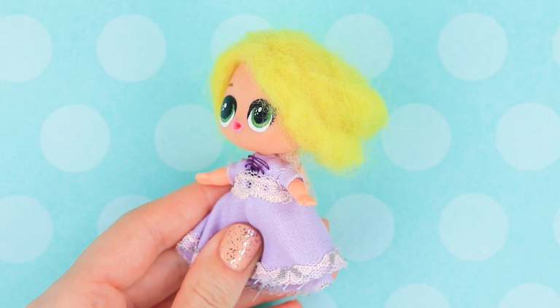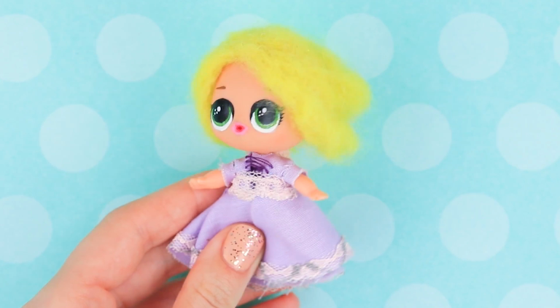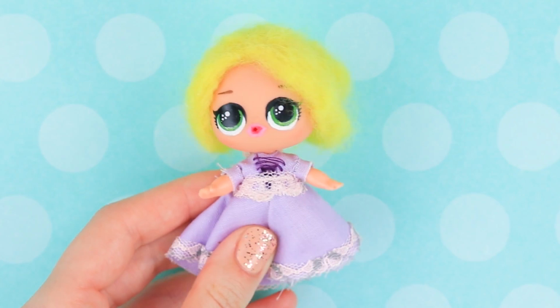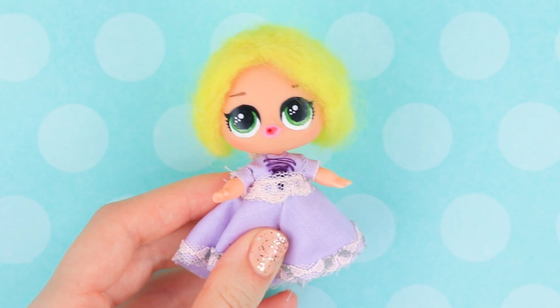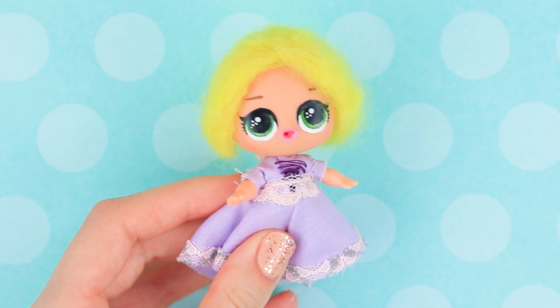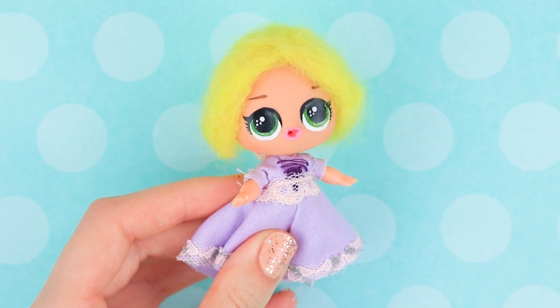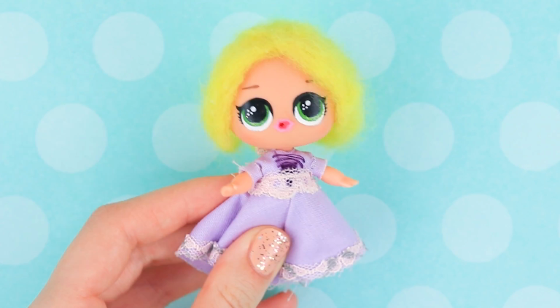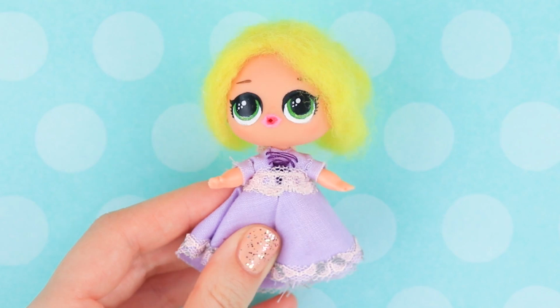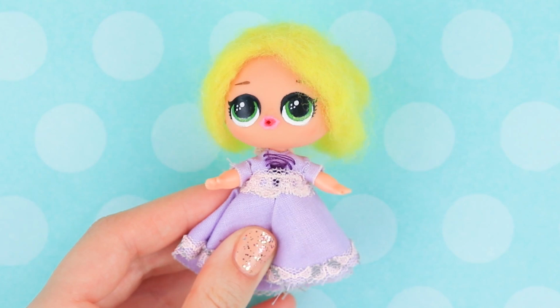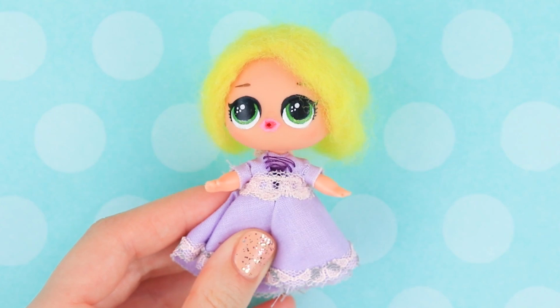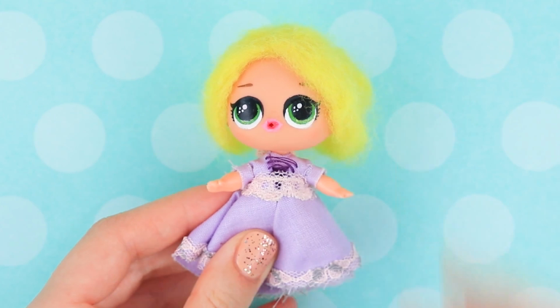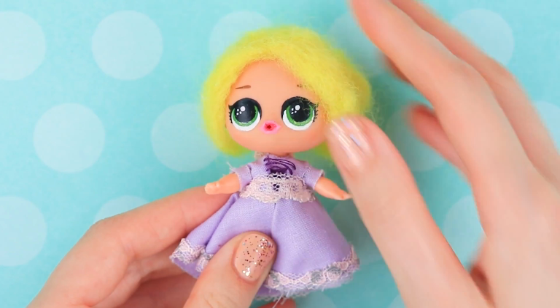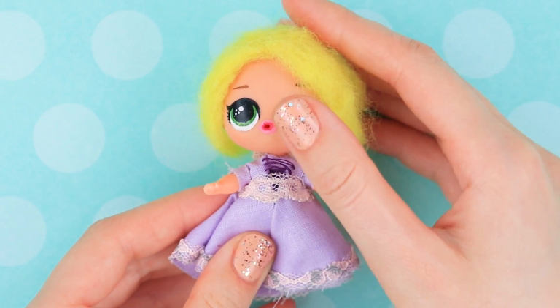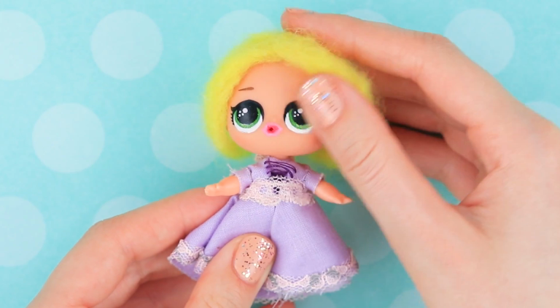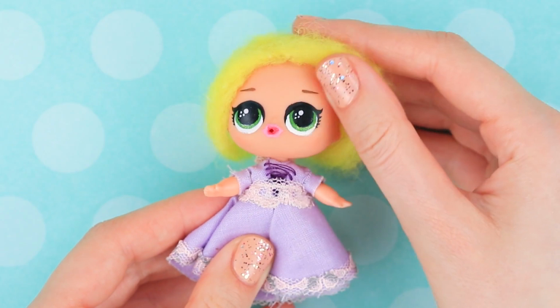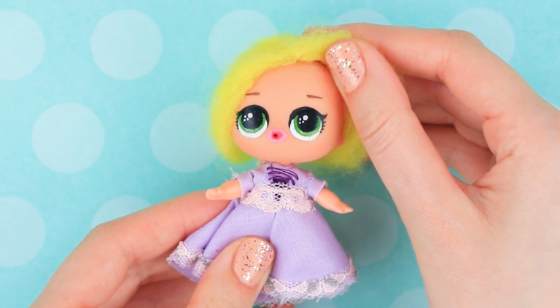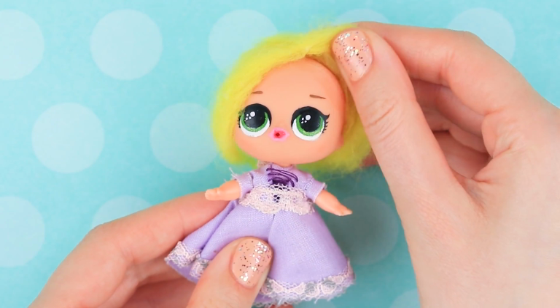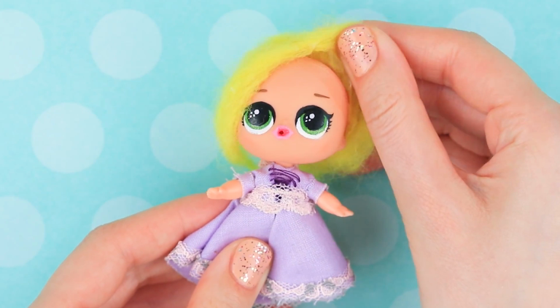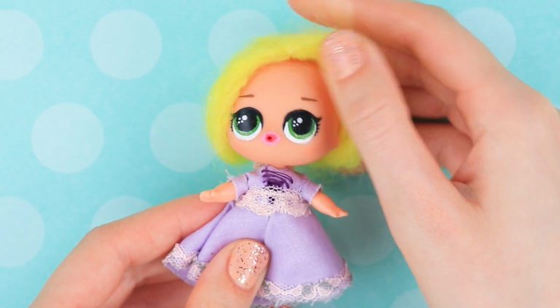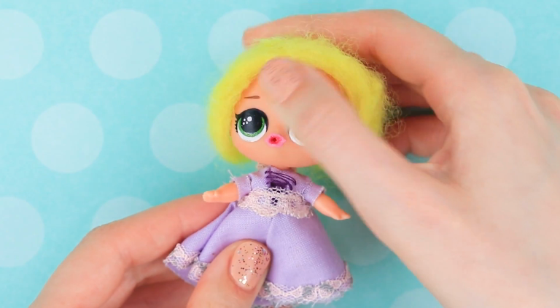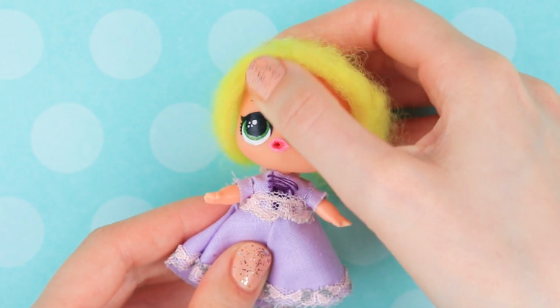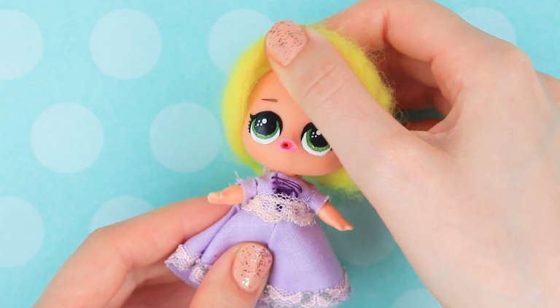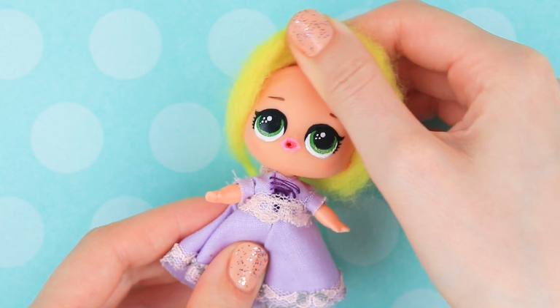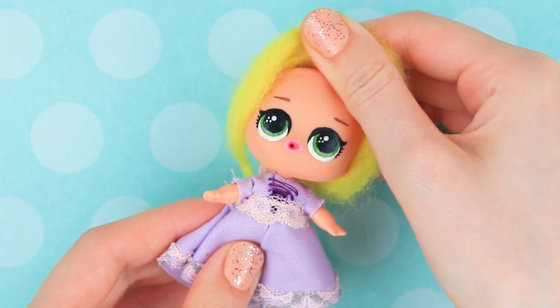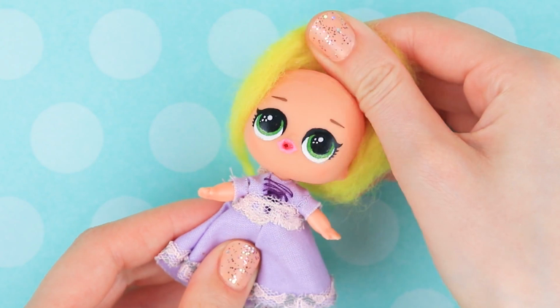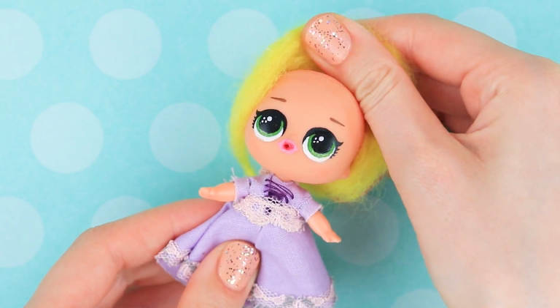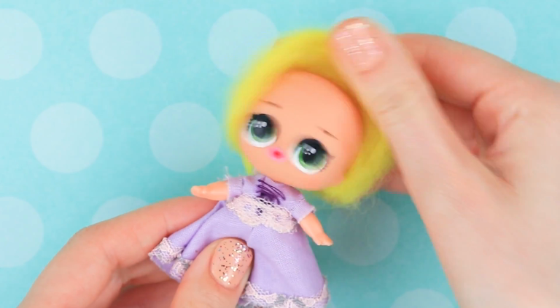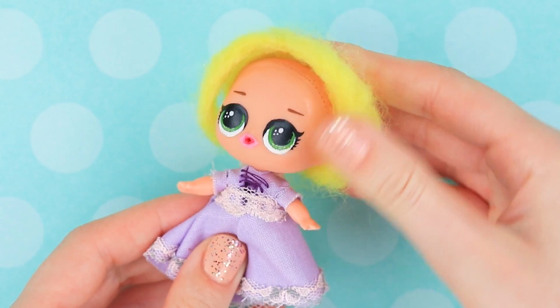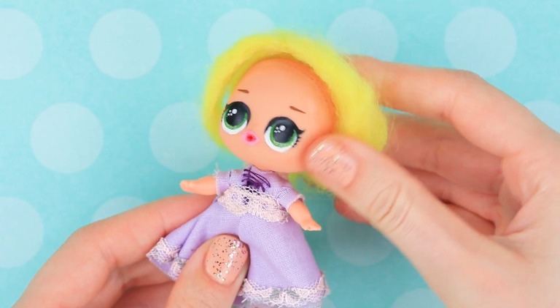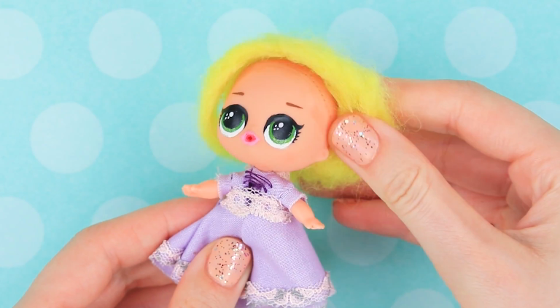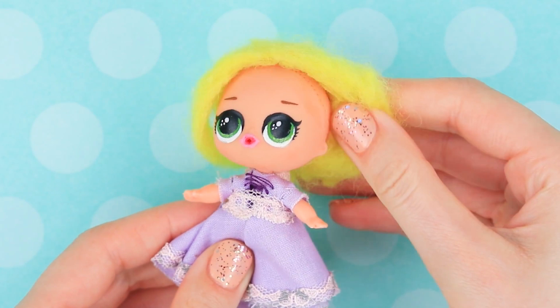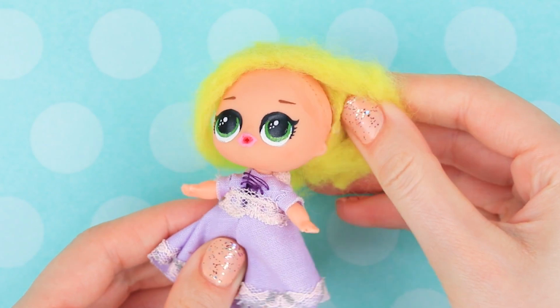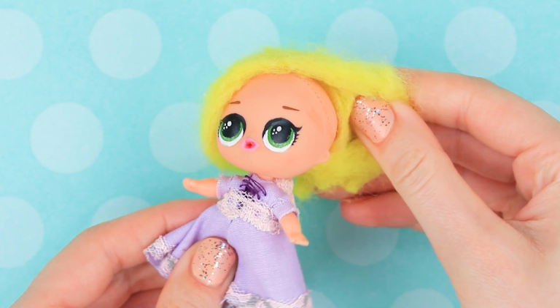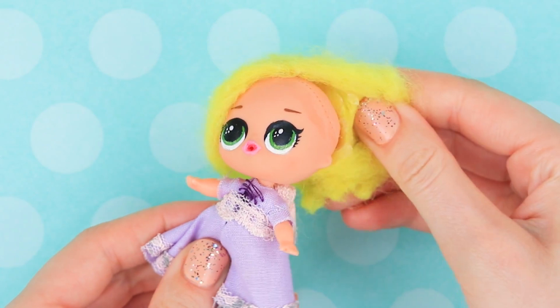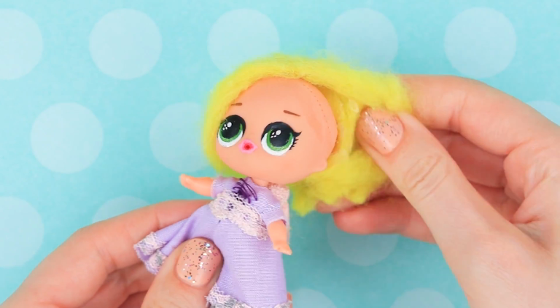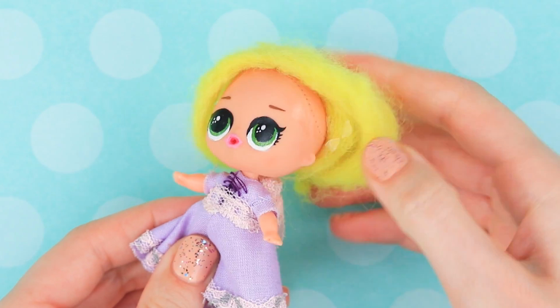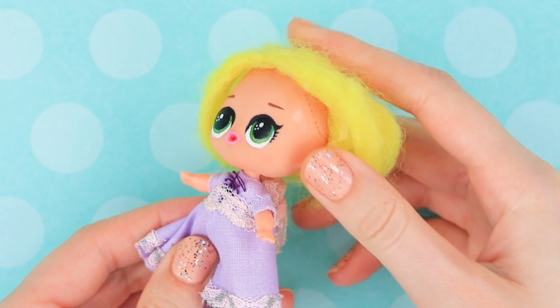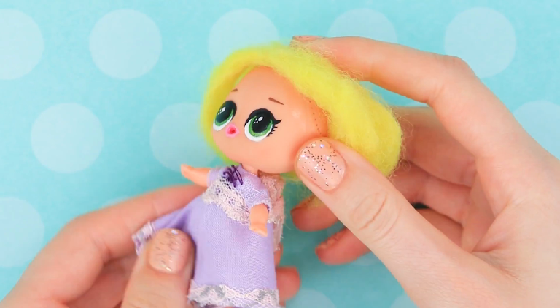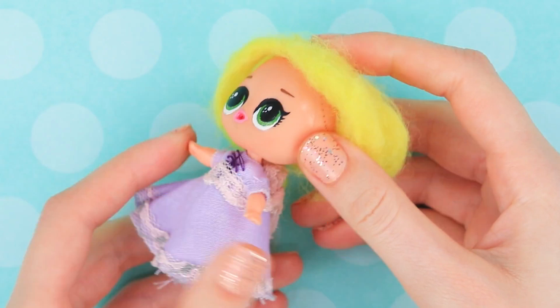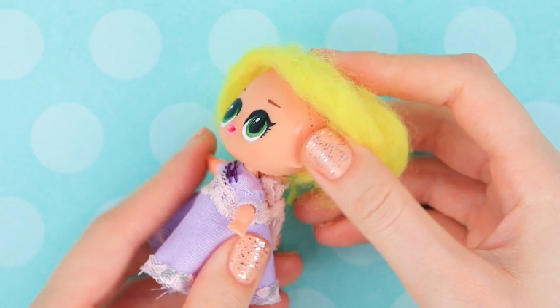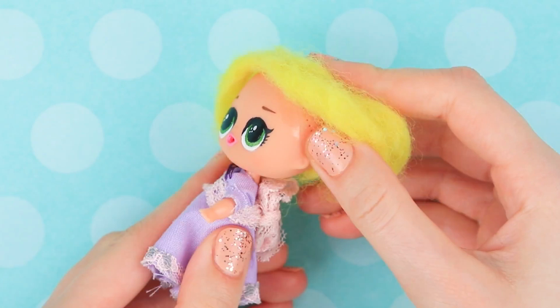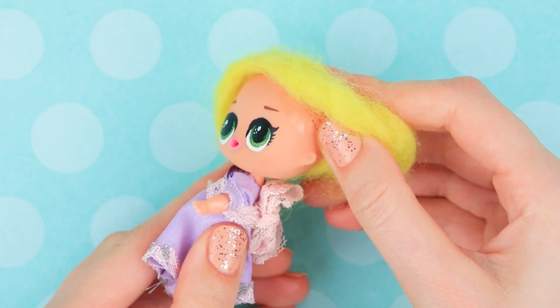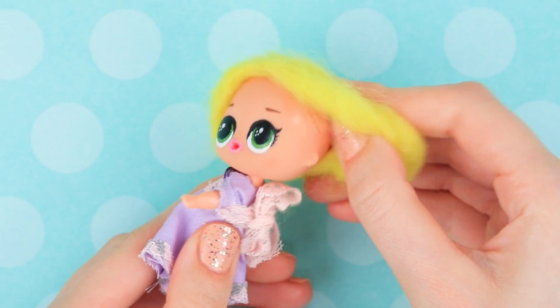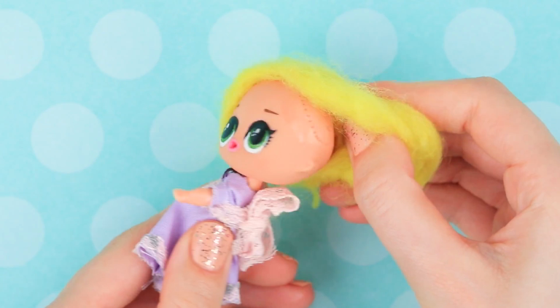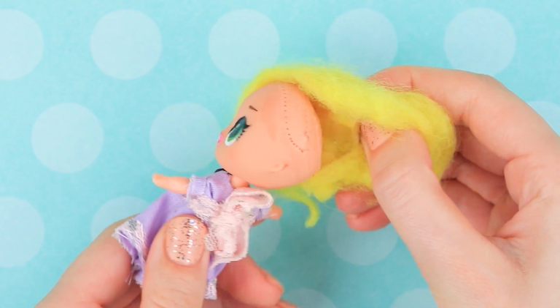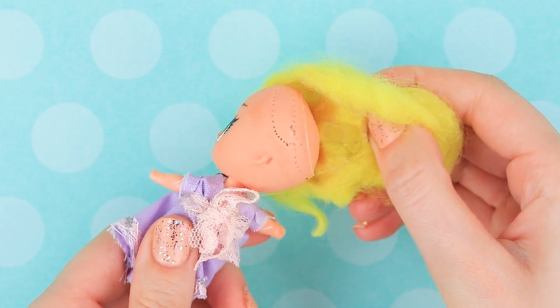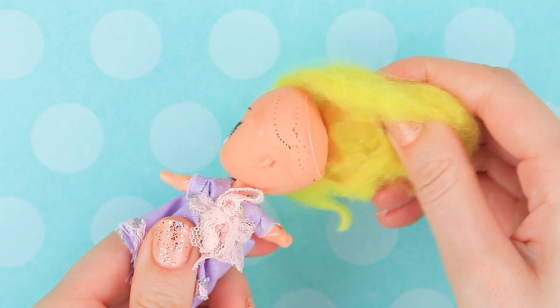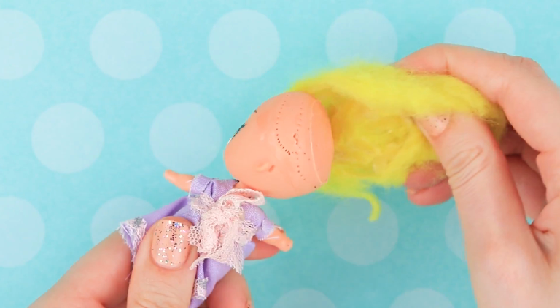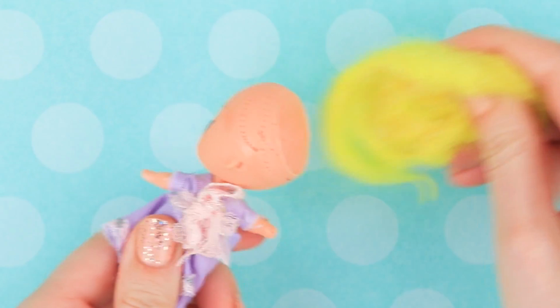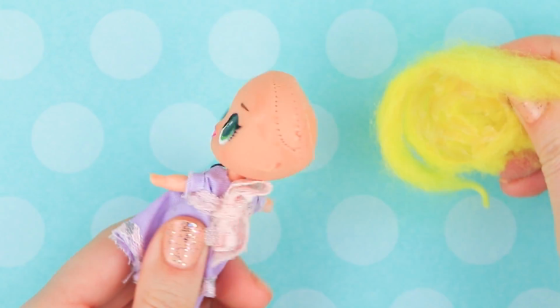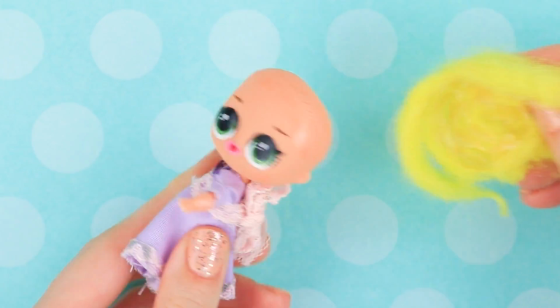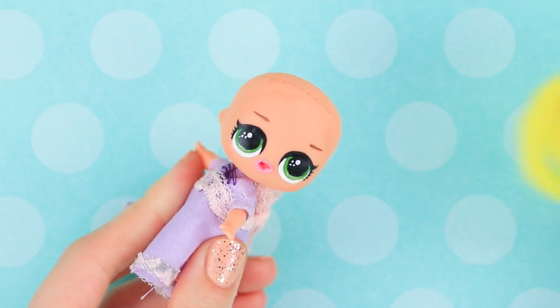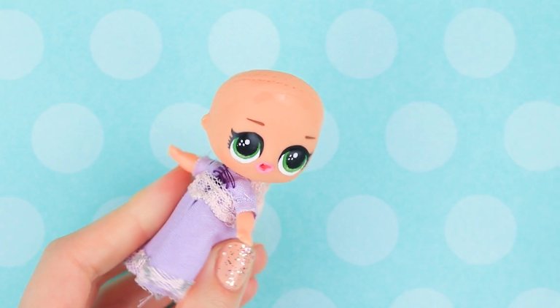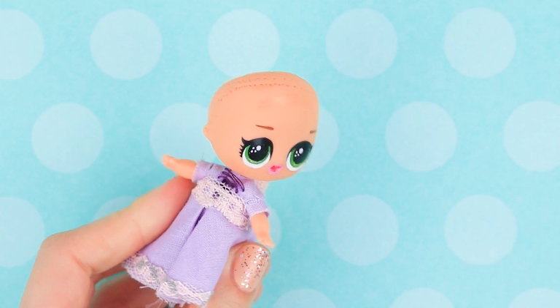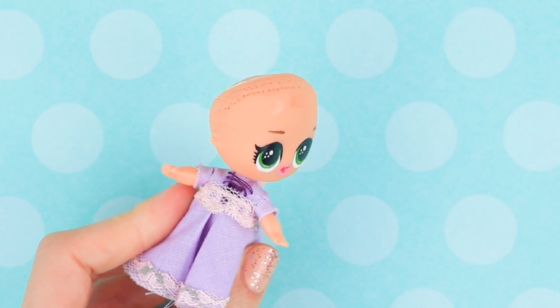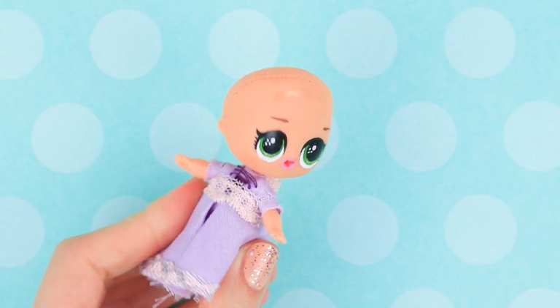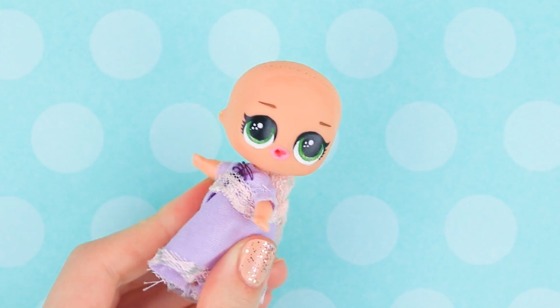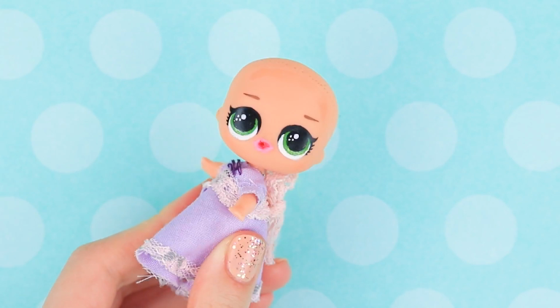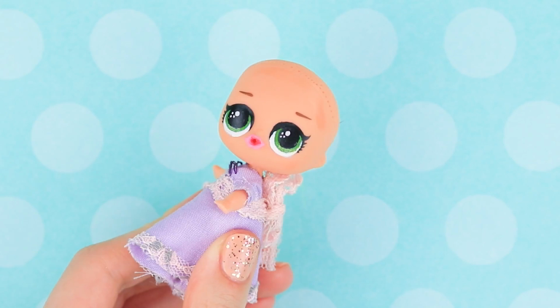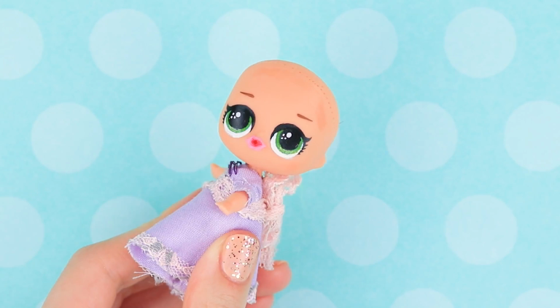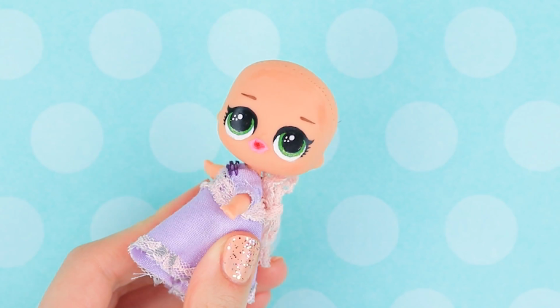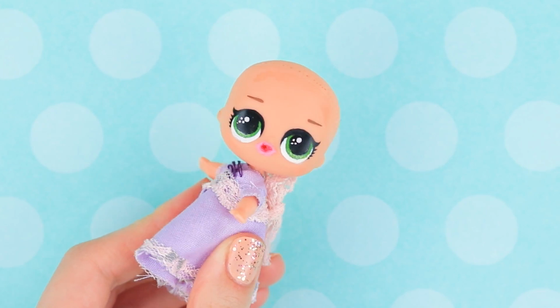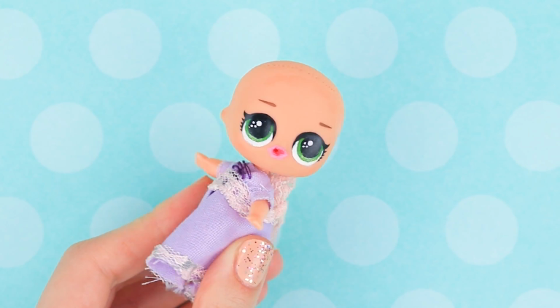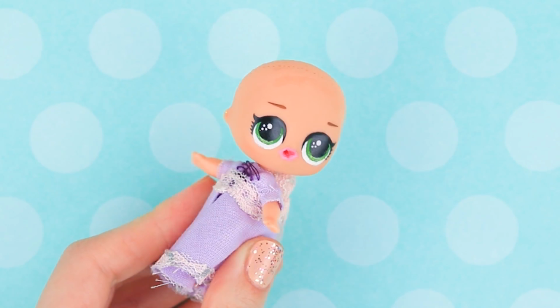After the power of Rapunzel's hair was lost, she had to say goodbye to her long white hair. The new hairstyle will be way shorter!